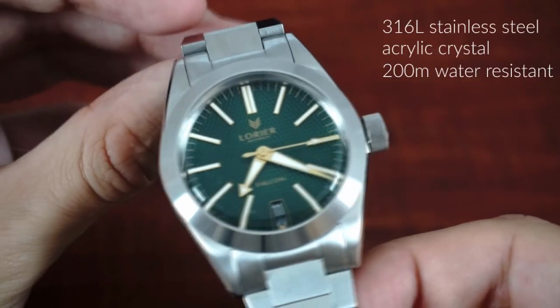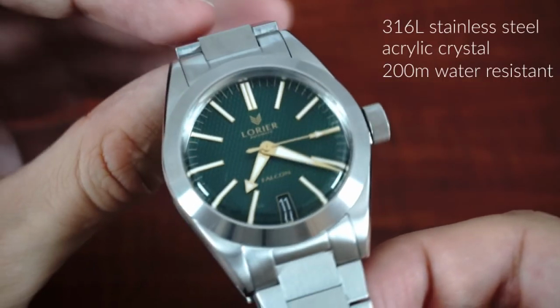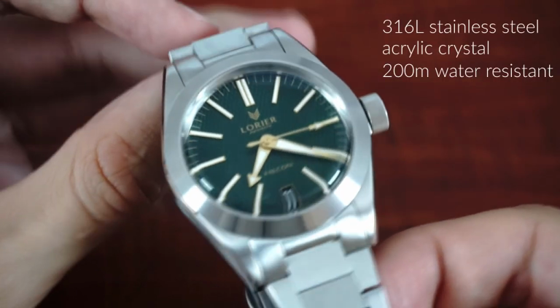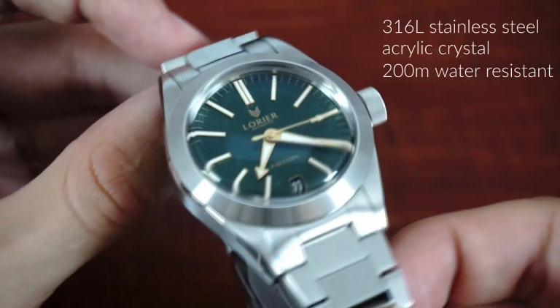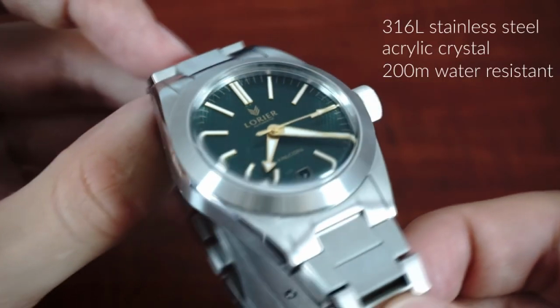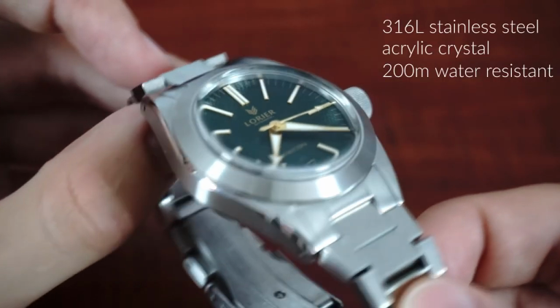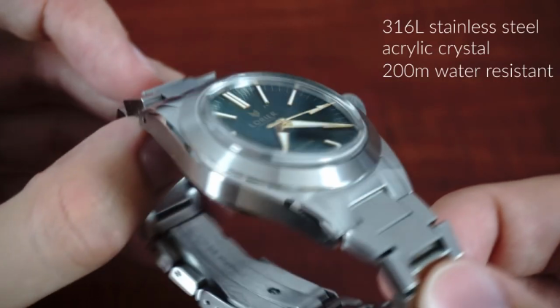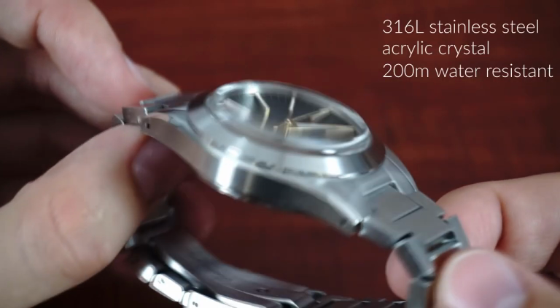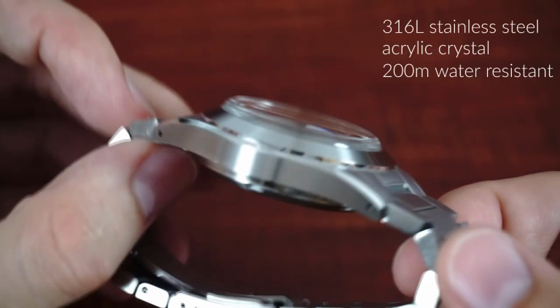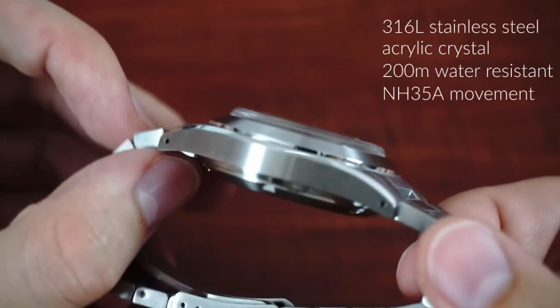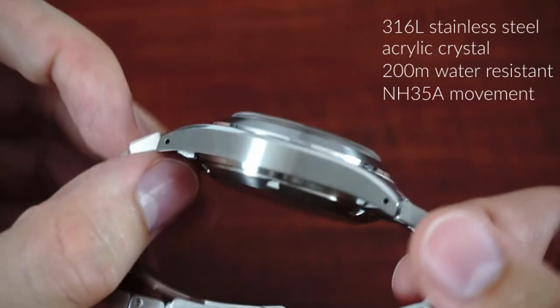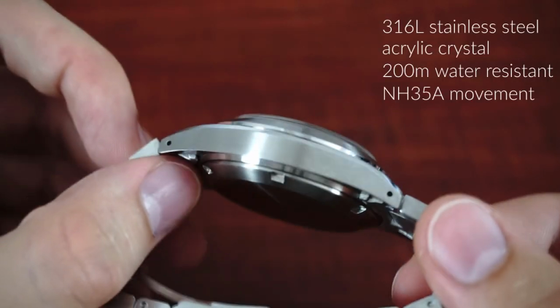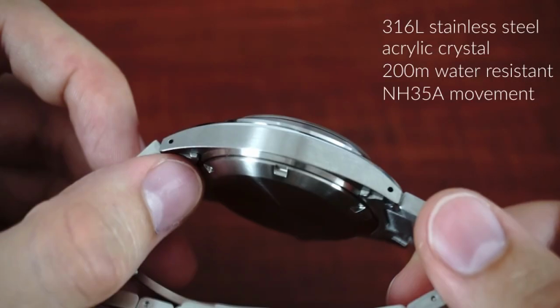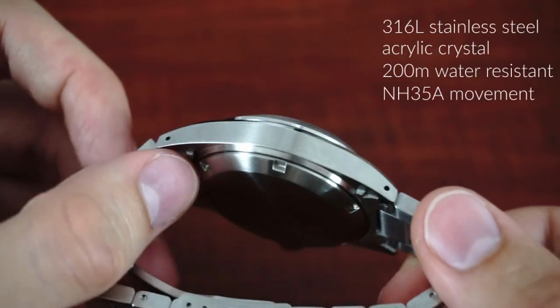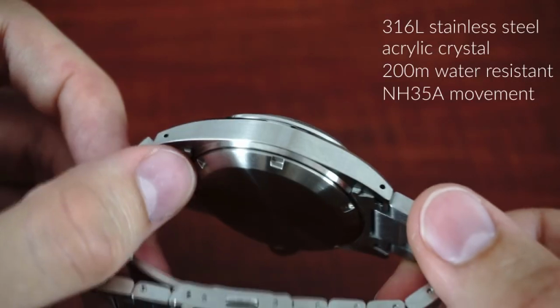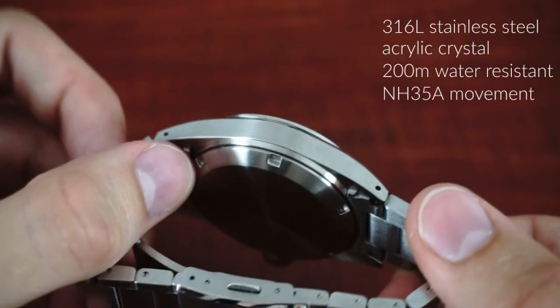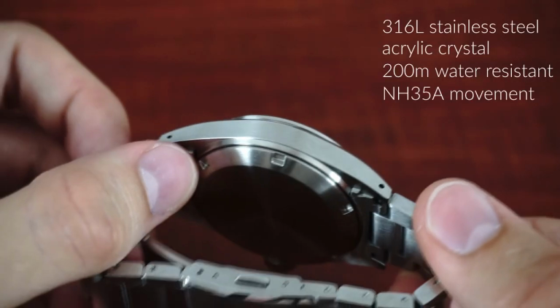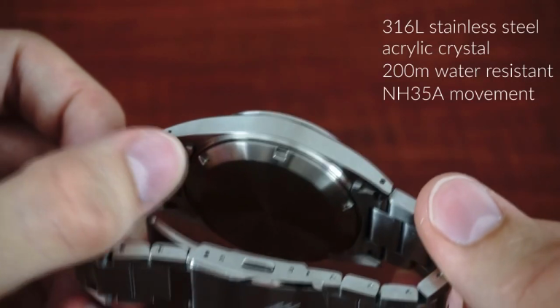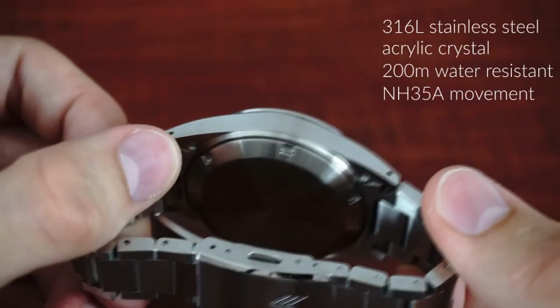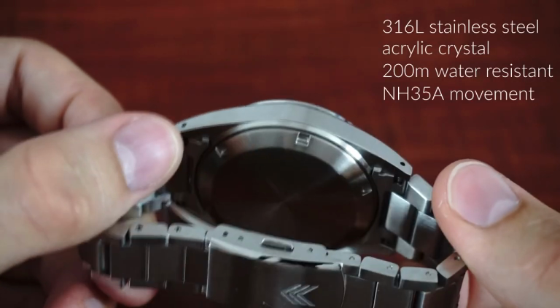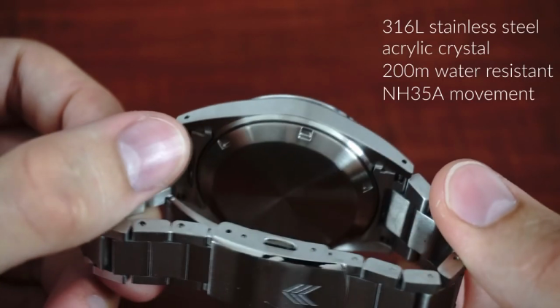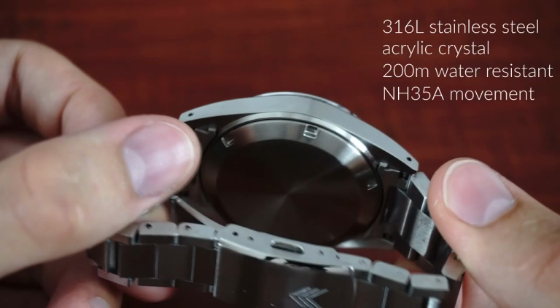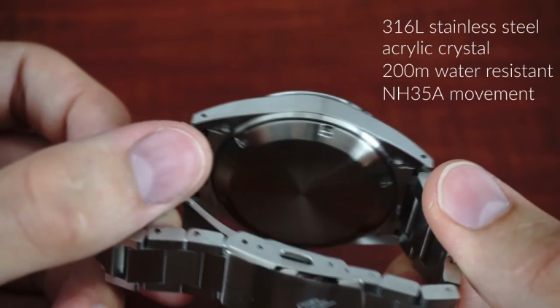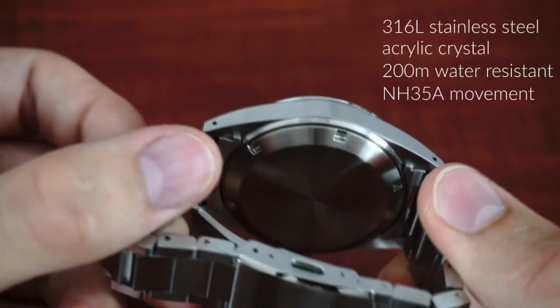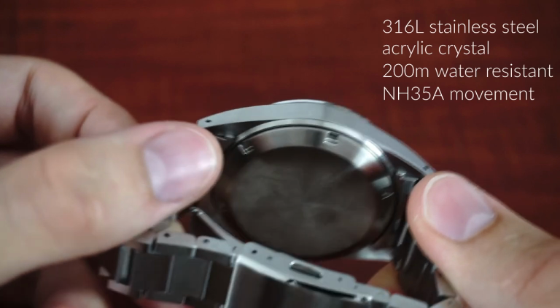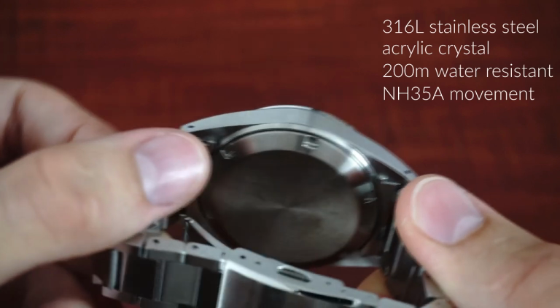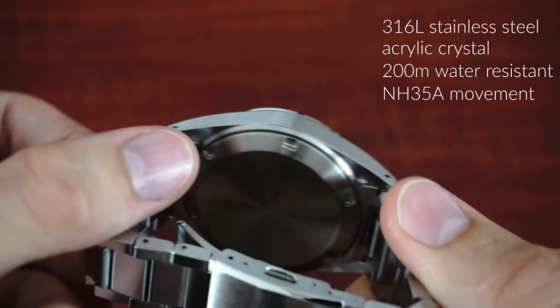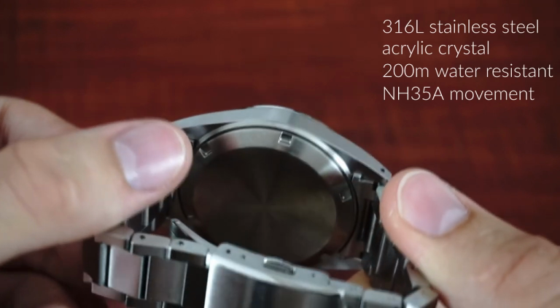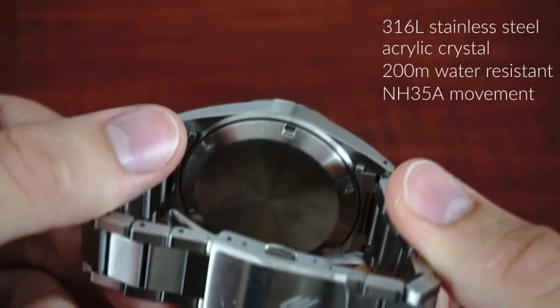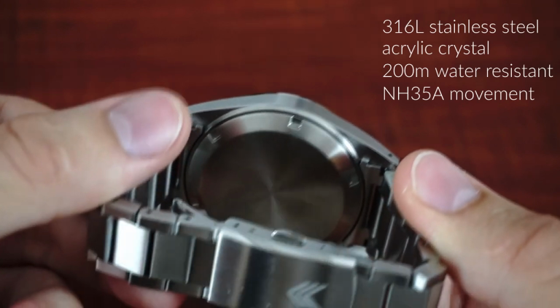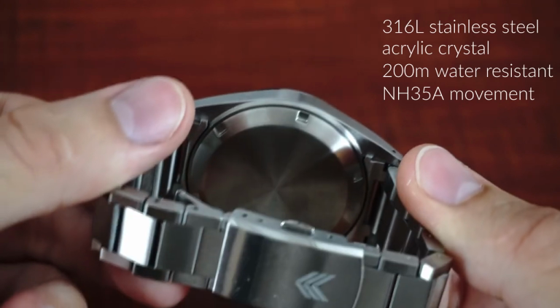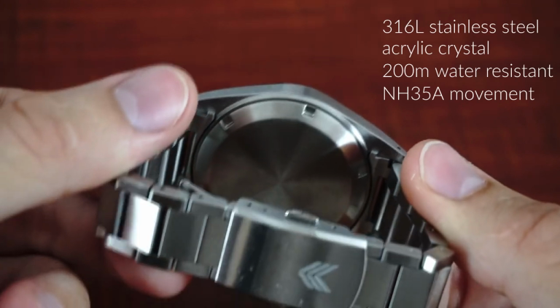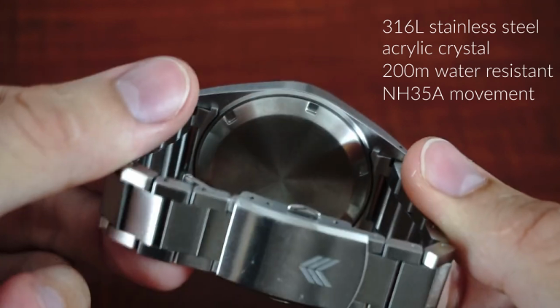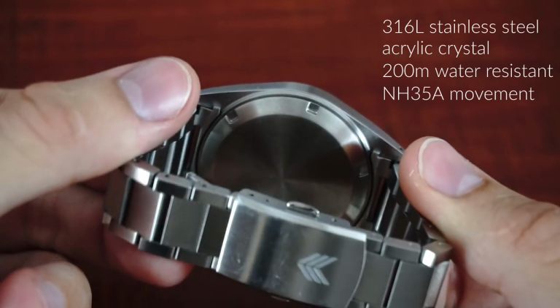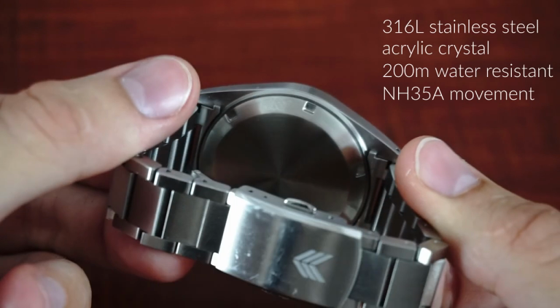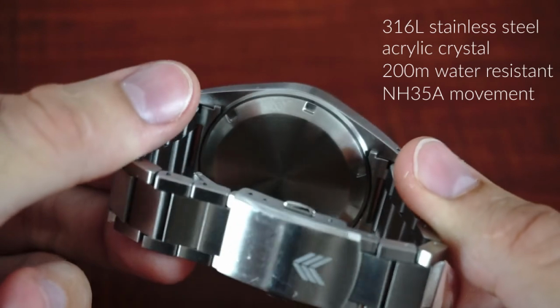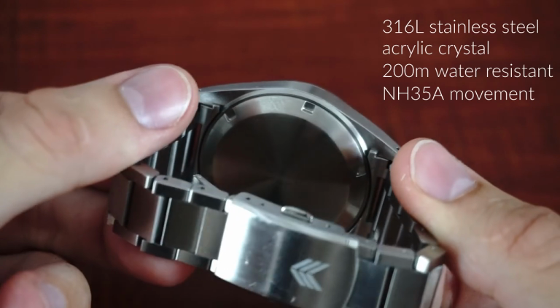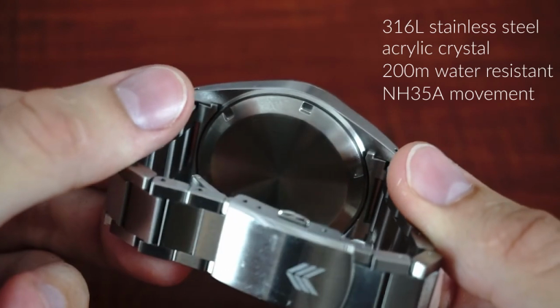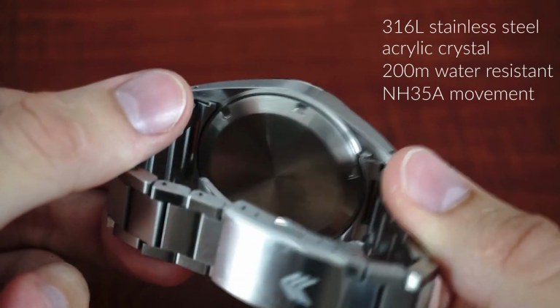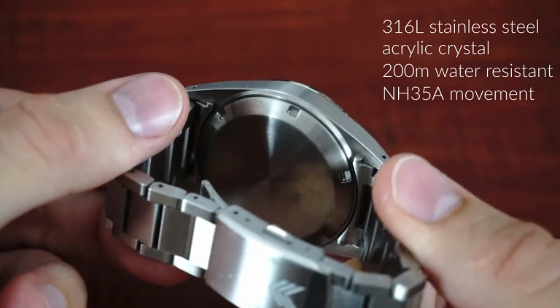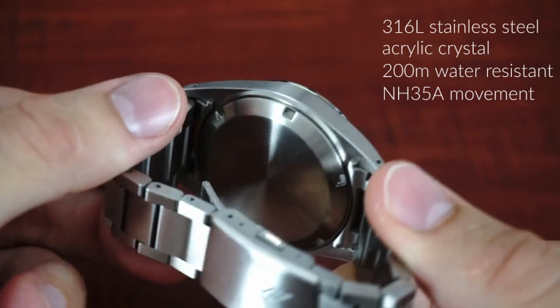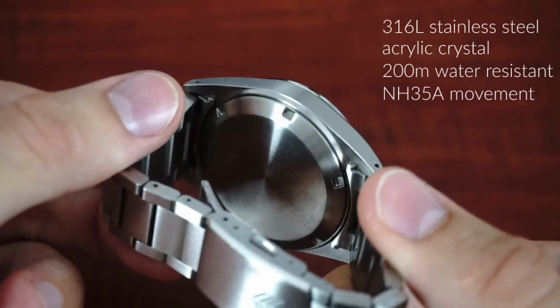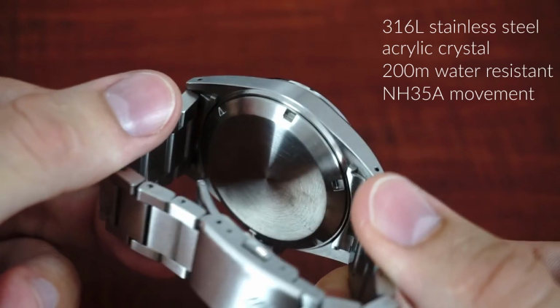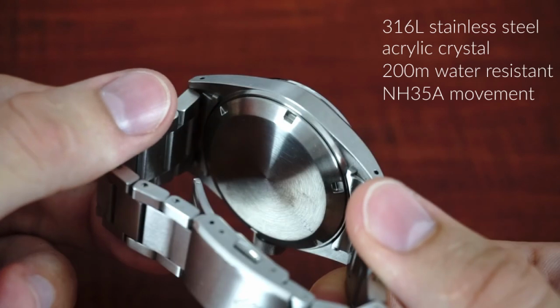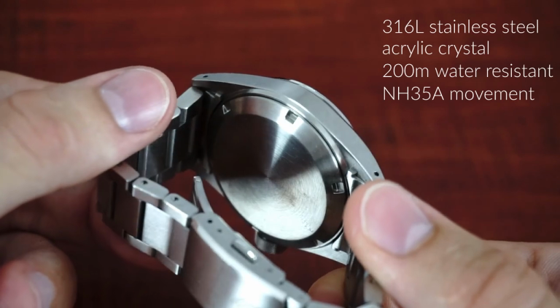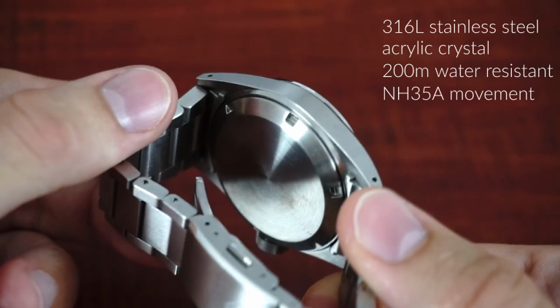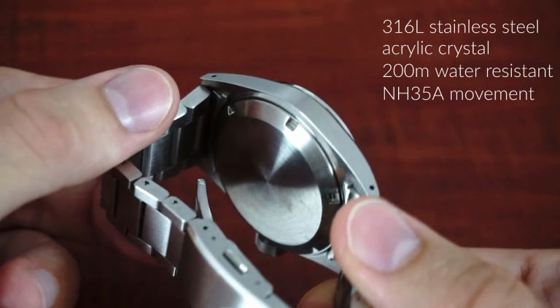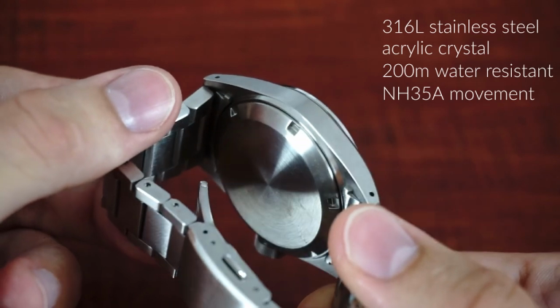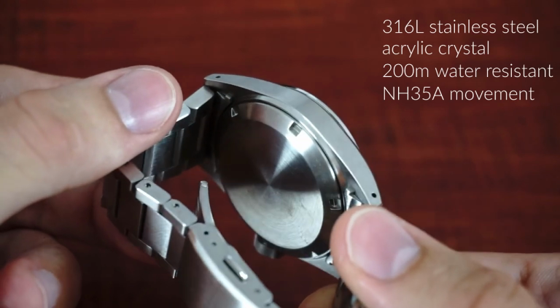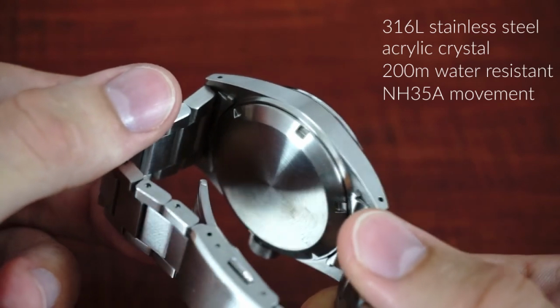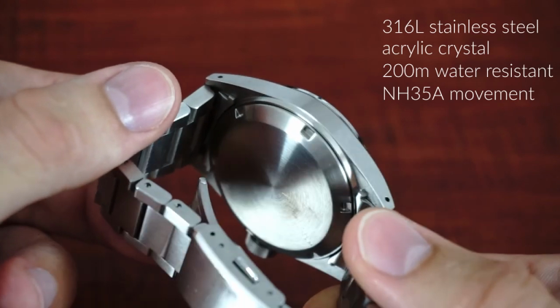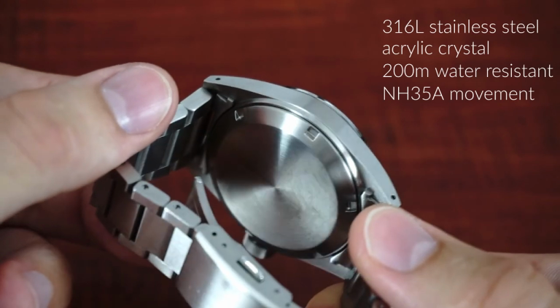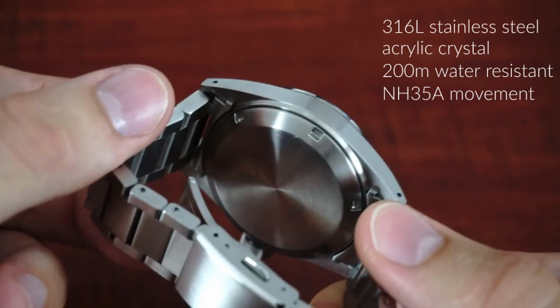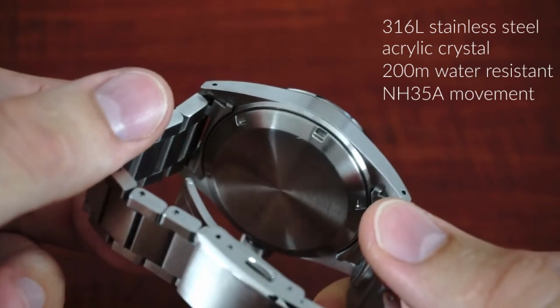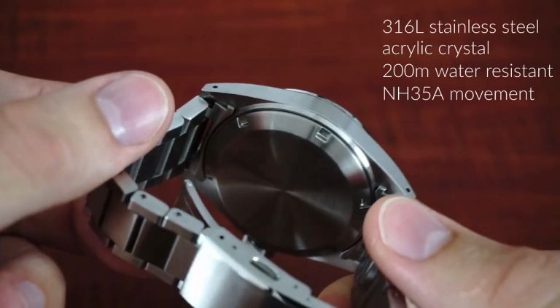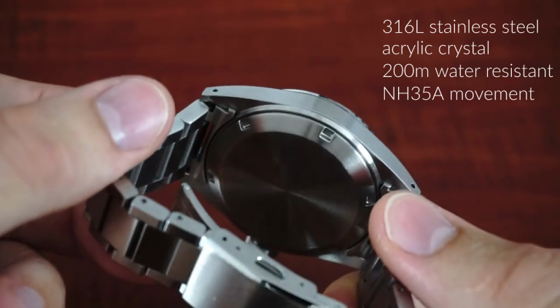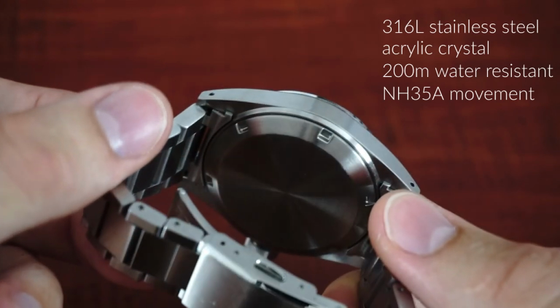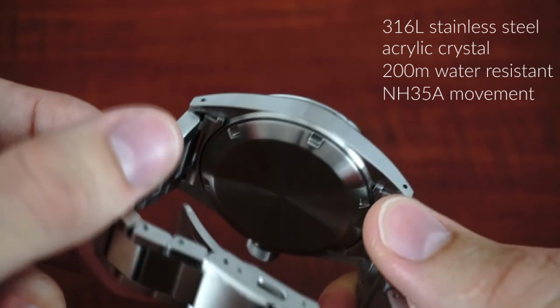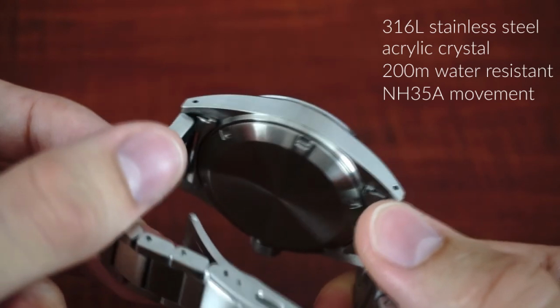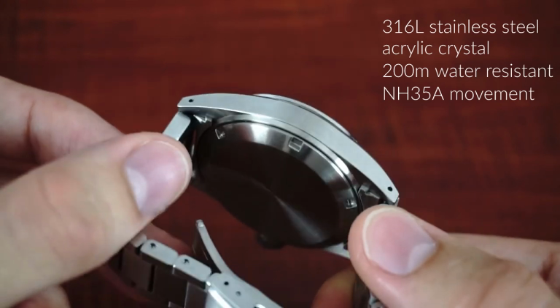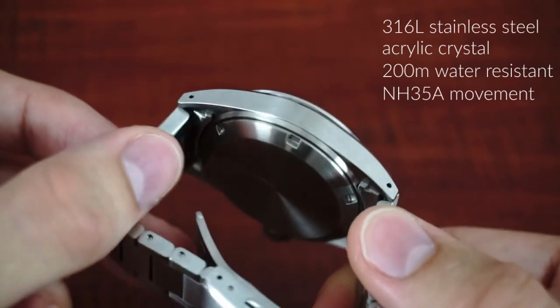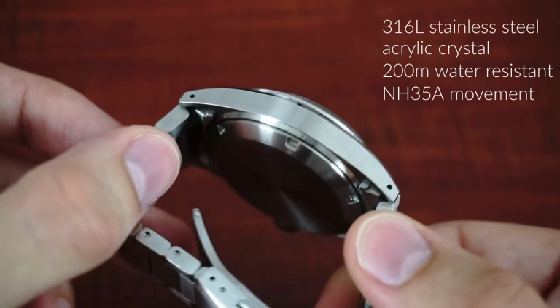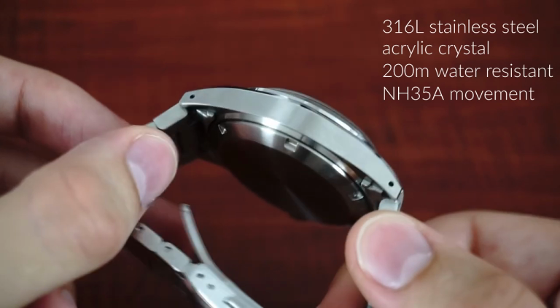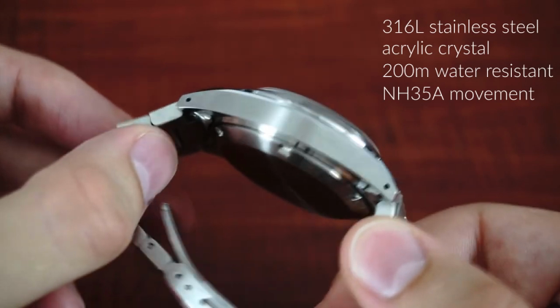The movement is the Seiko NH35A which is hacking, hand winding and has a date function with a power reserve of 41 hours.